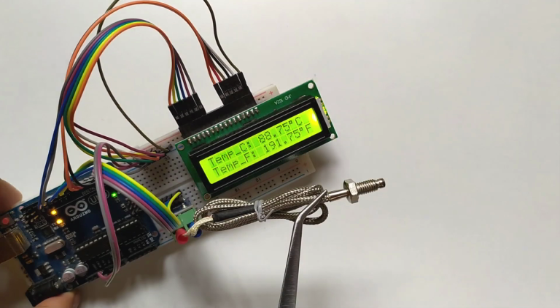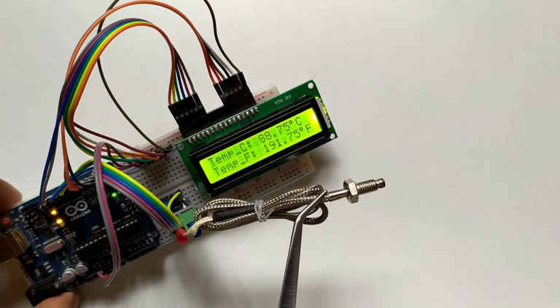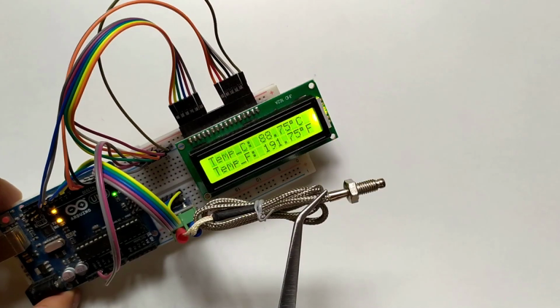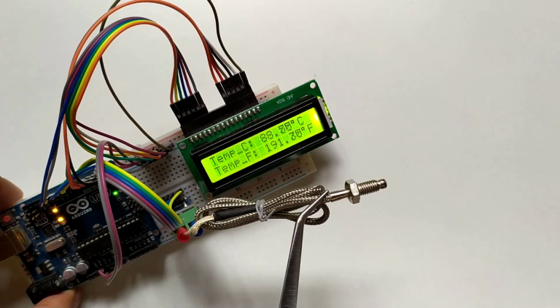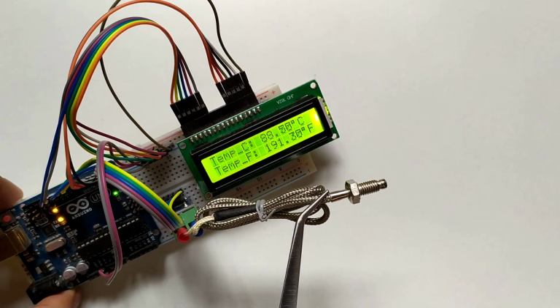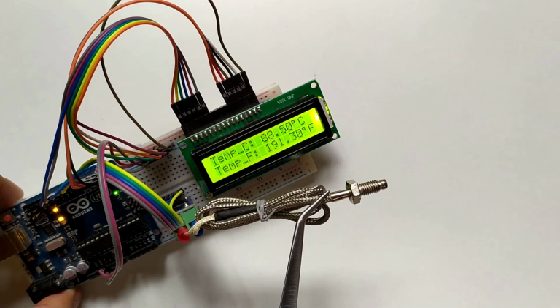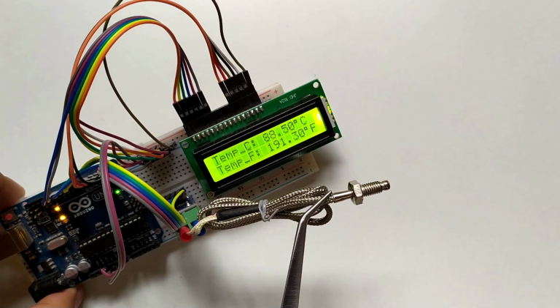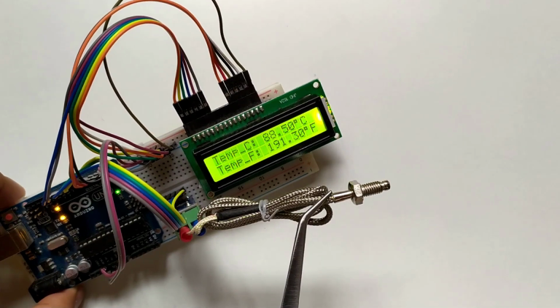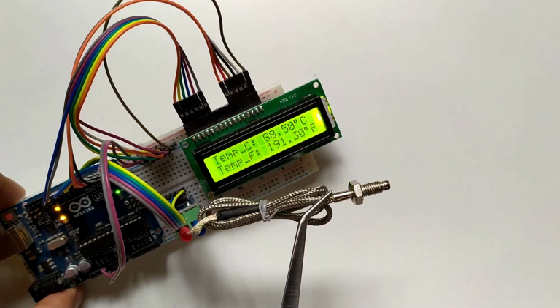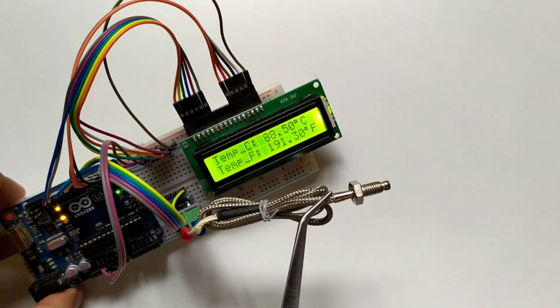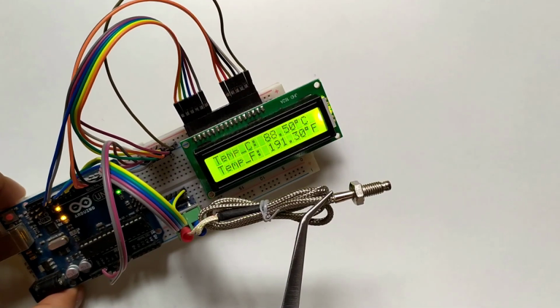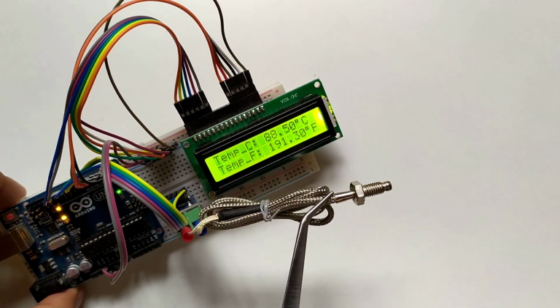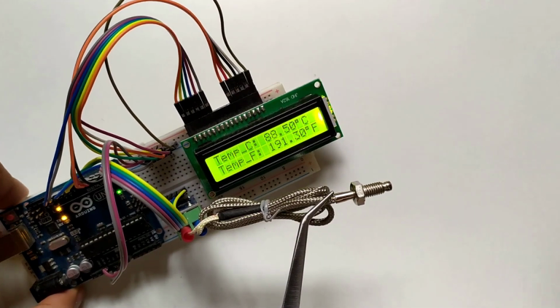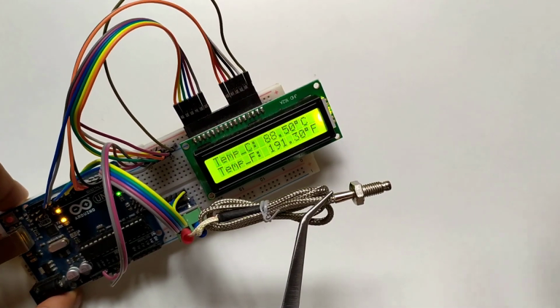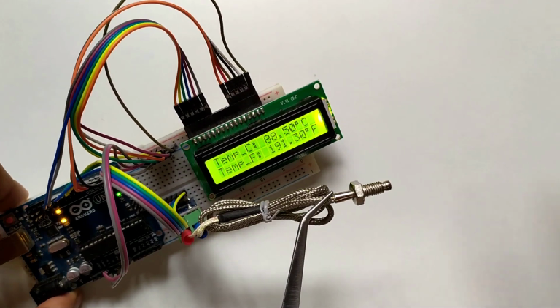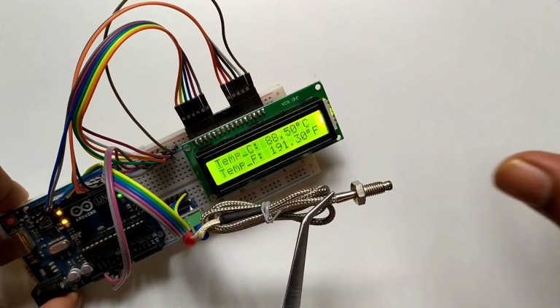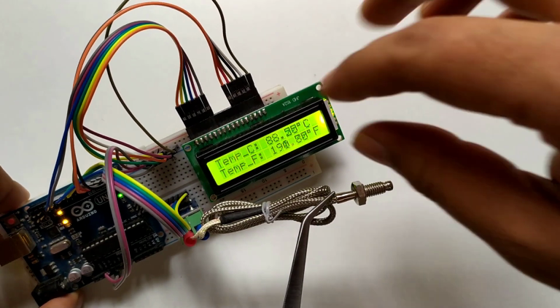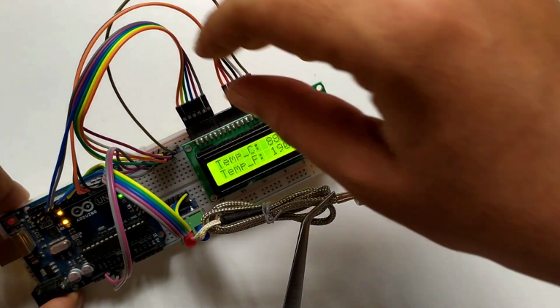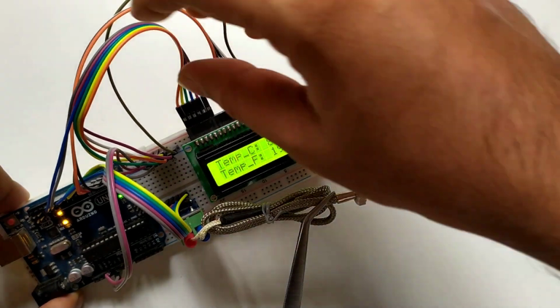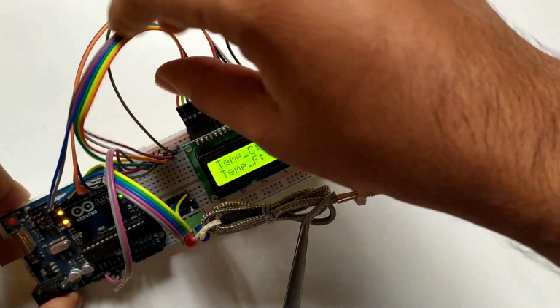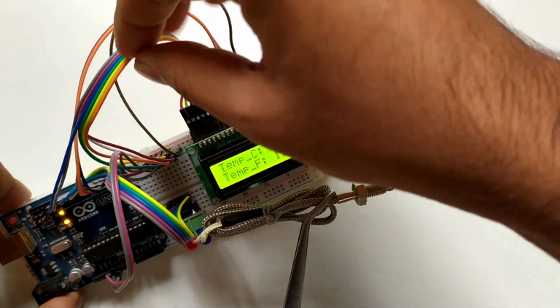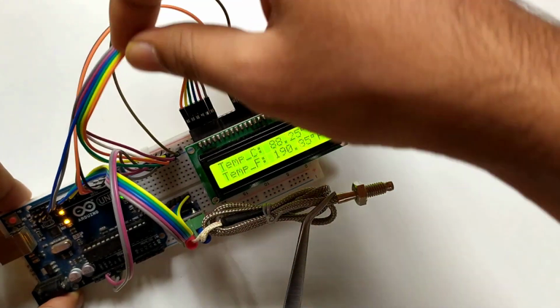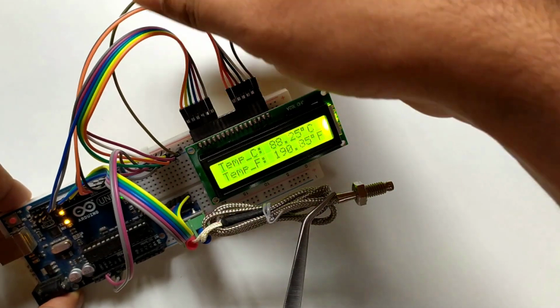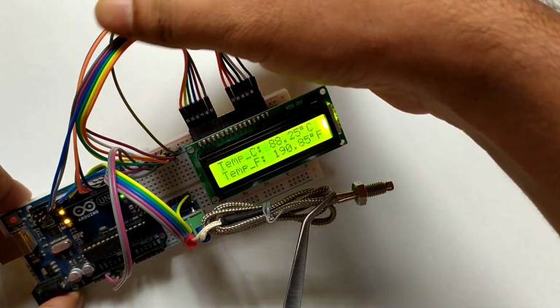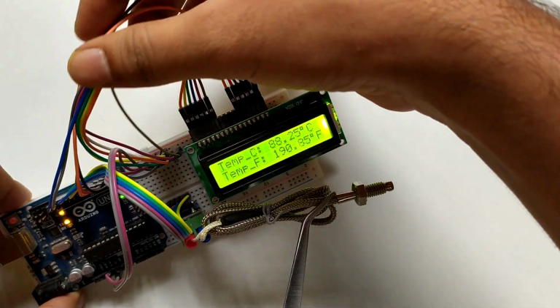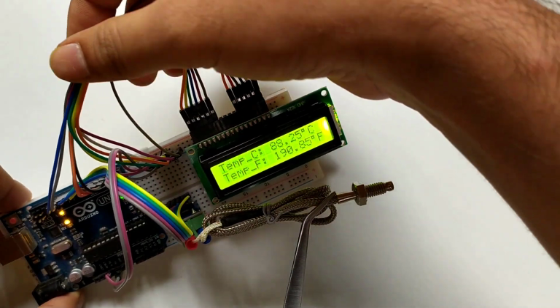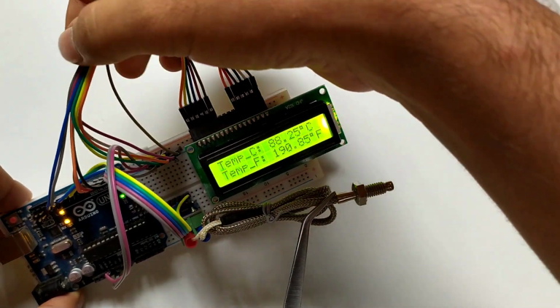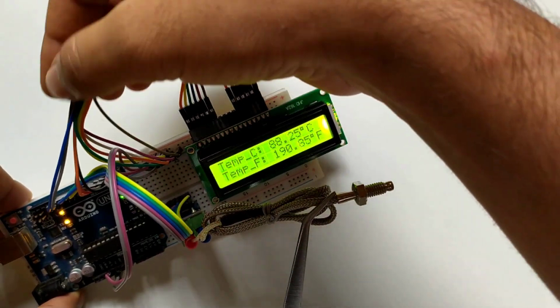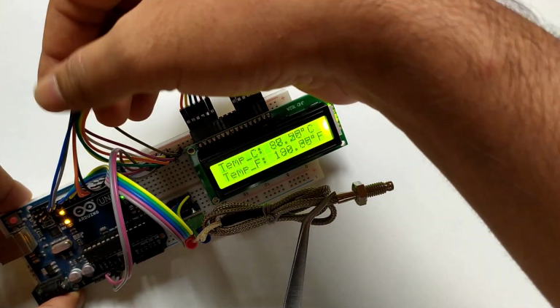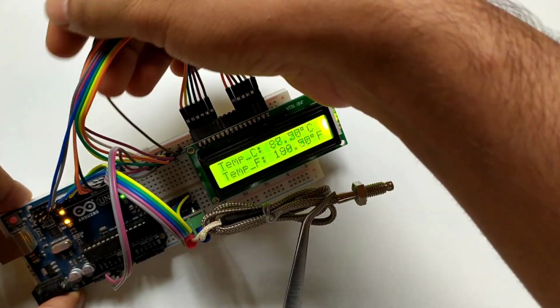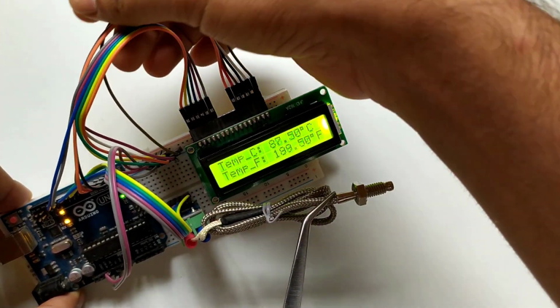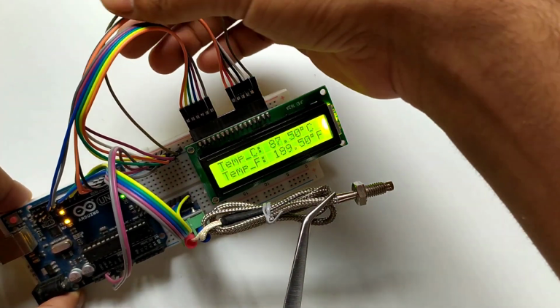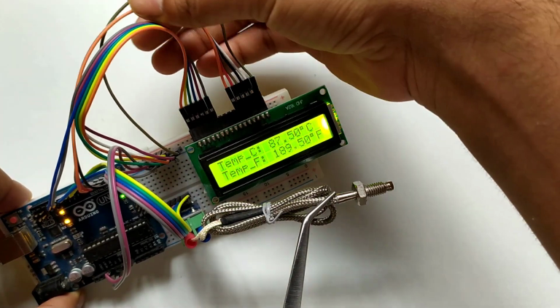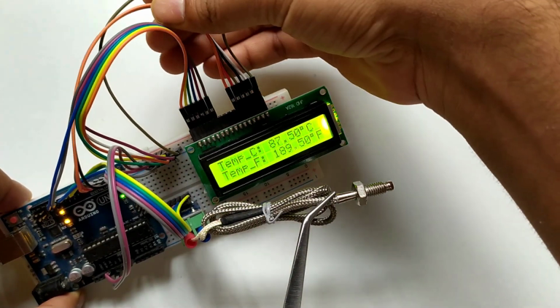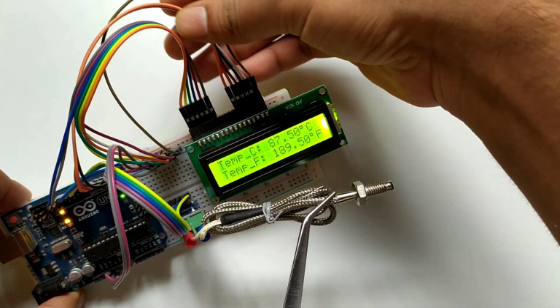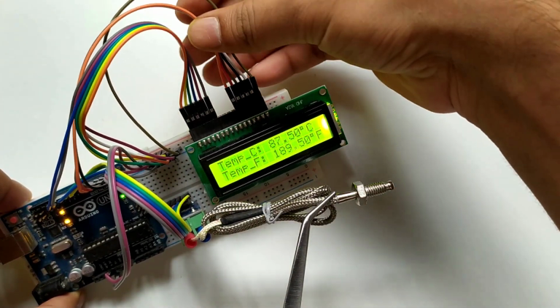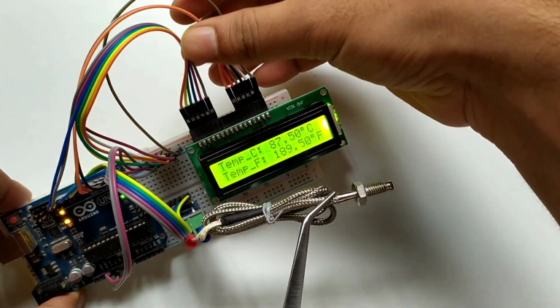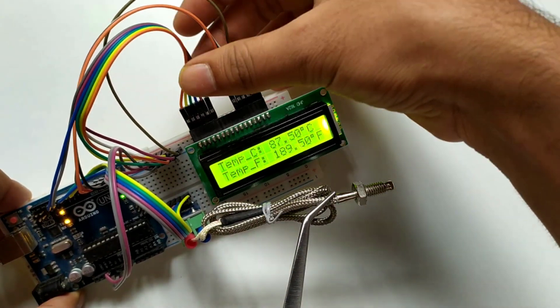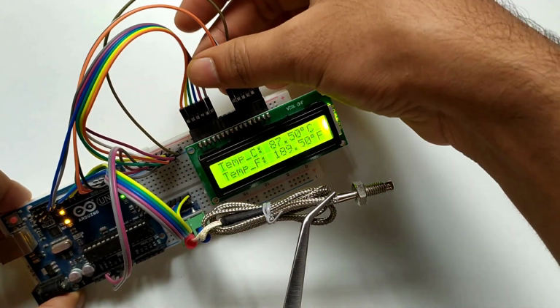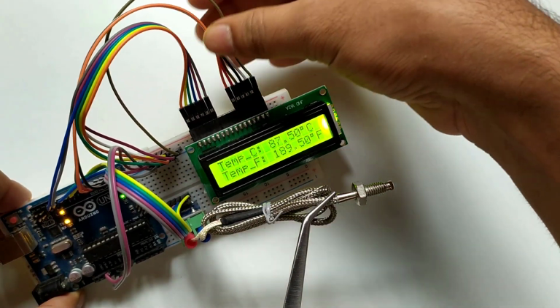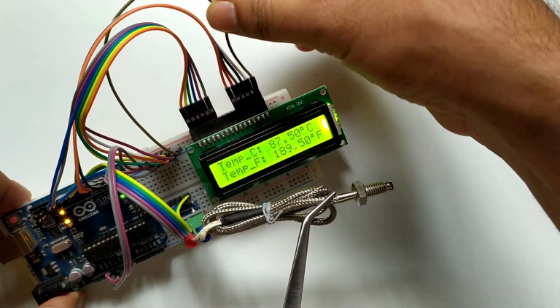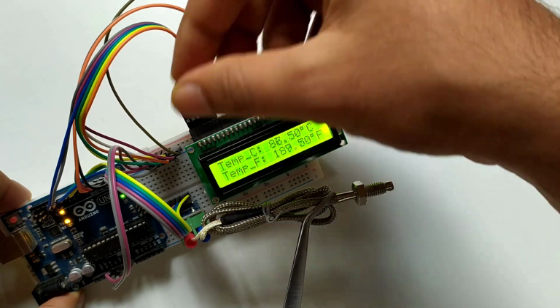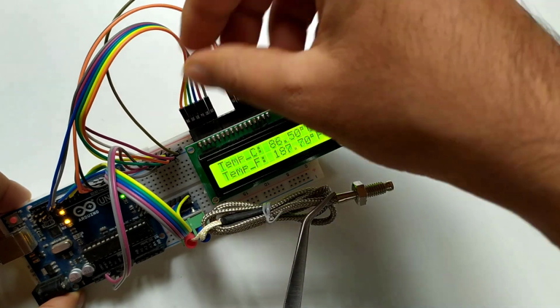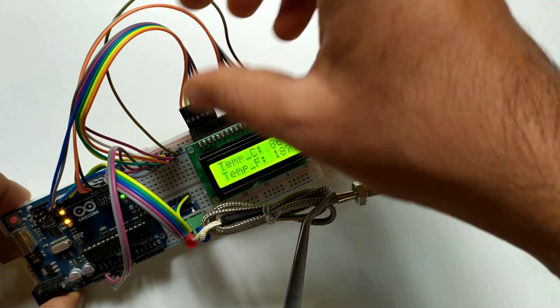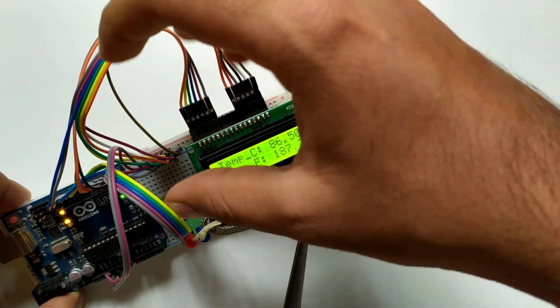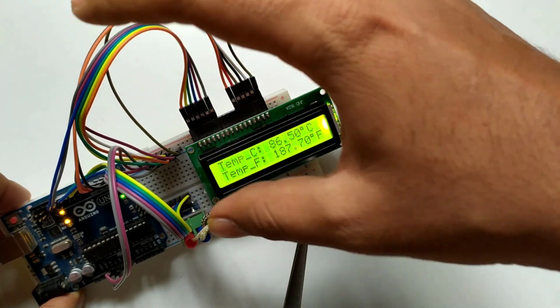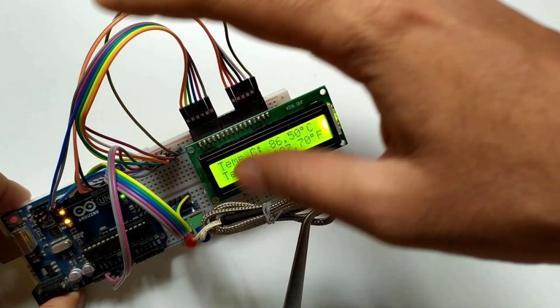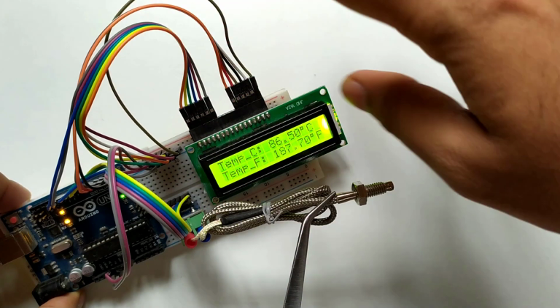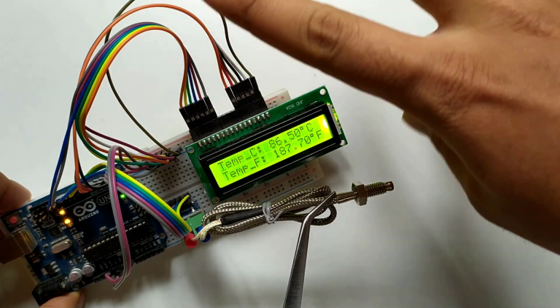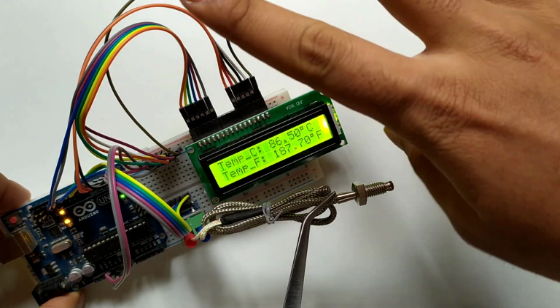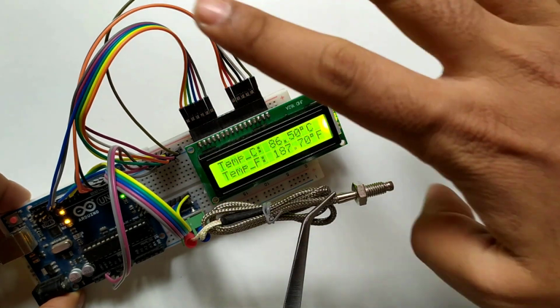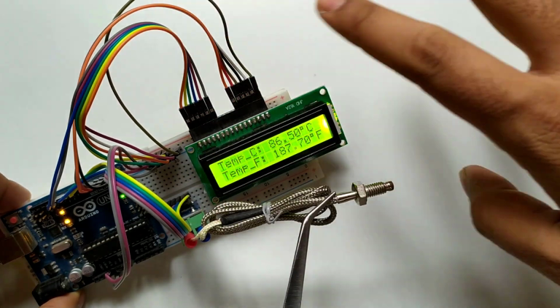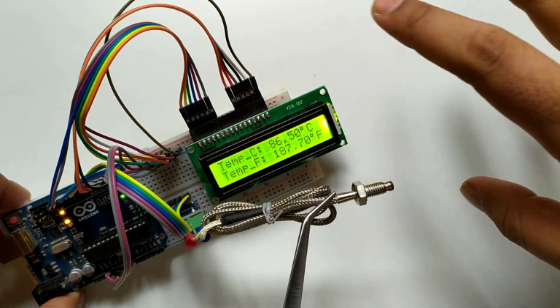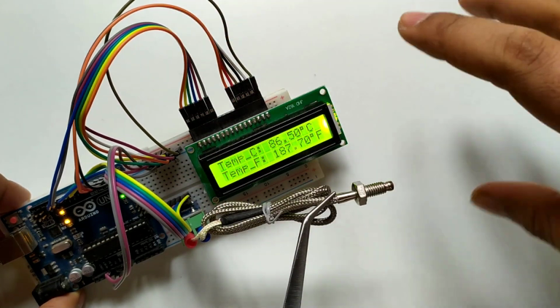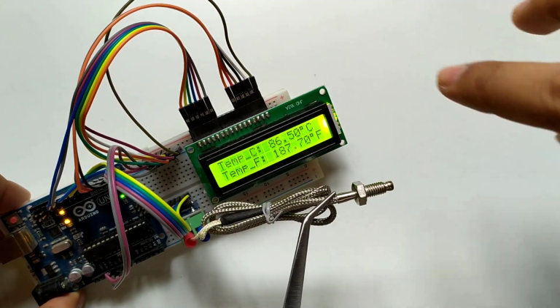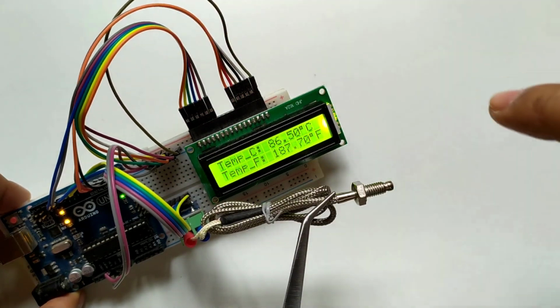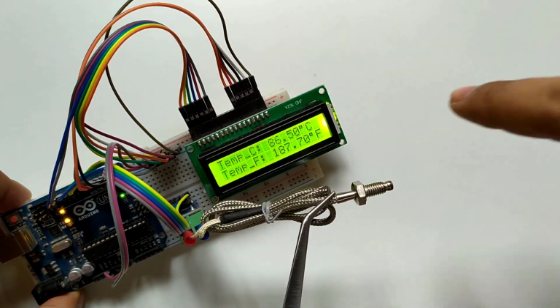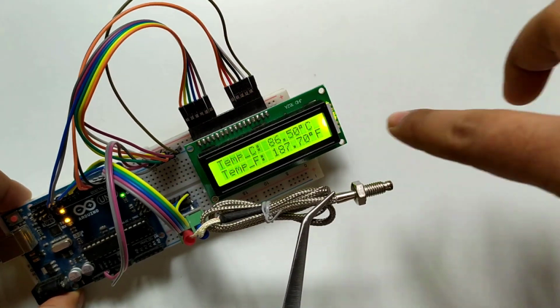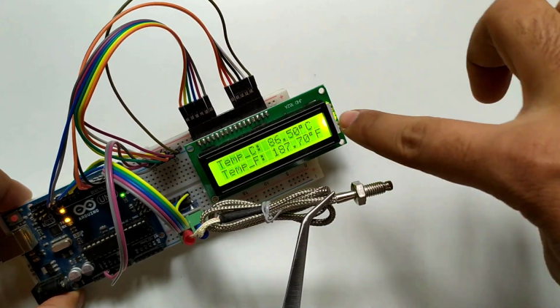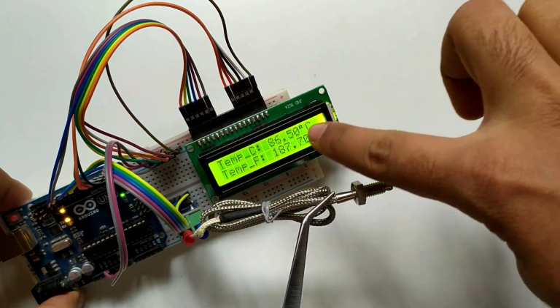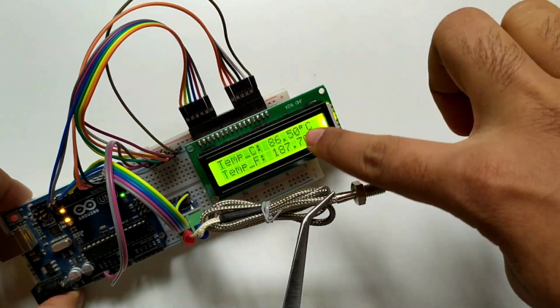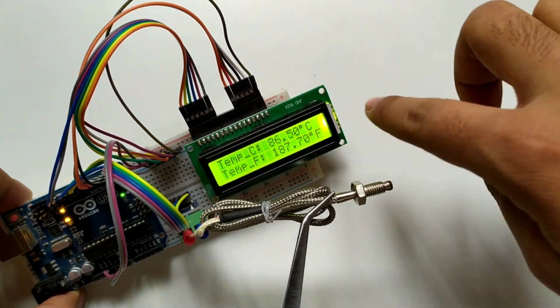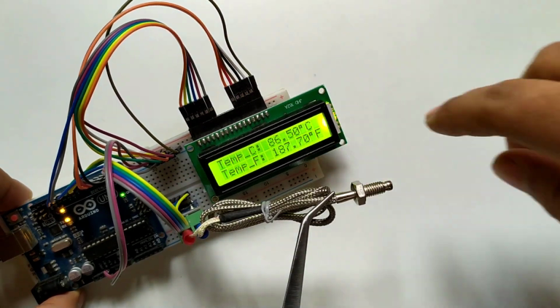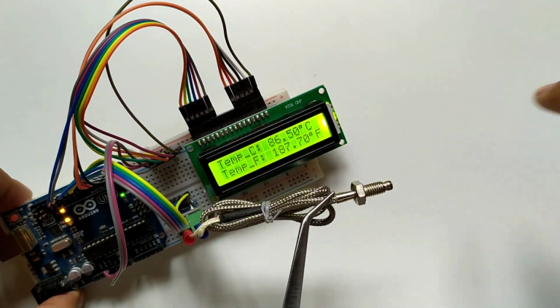I am going to use this setup which we have connected earlier. Arduino UNO will read data from the sensor and print the same on the LCD screen.